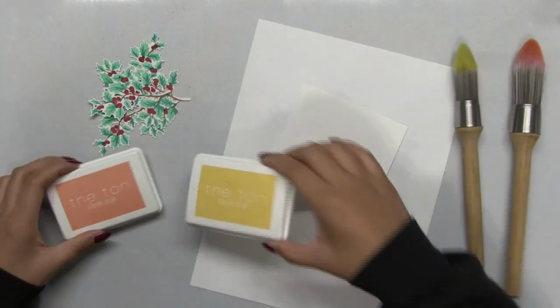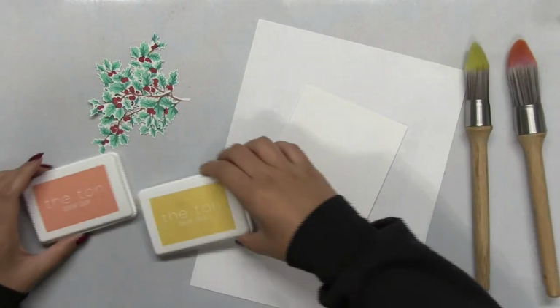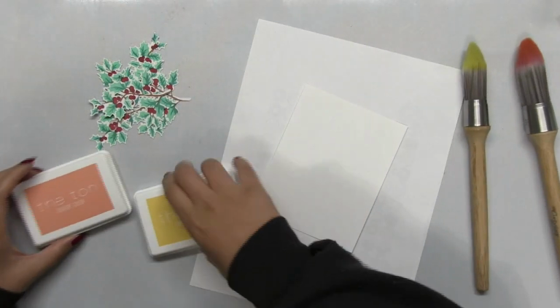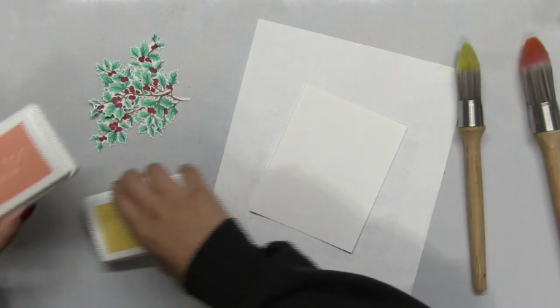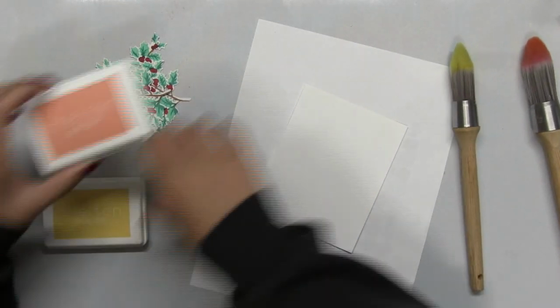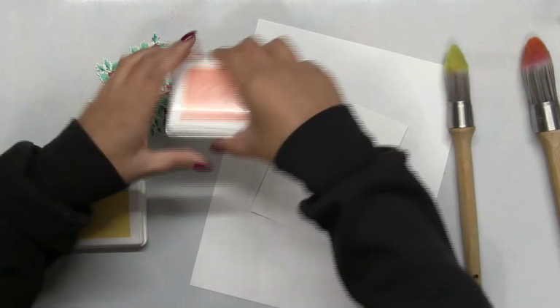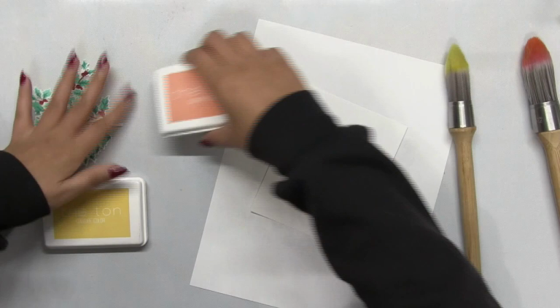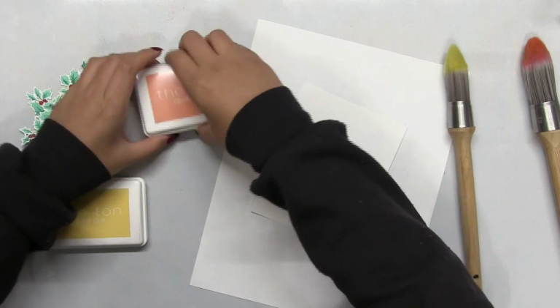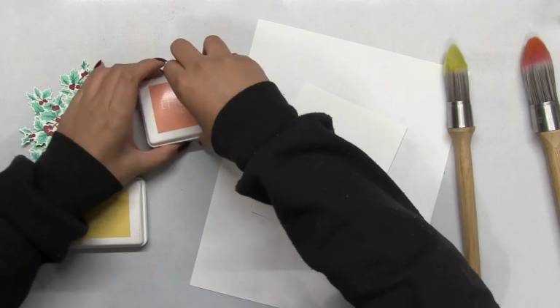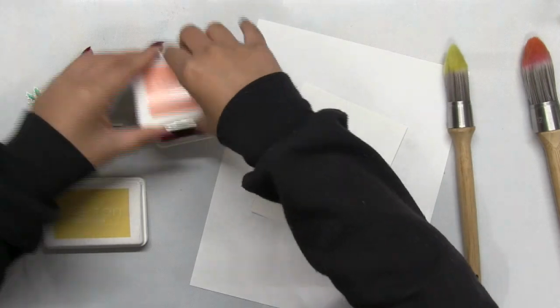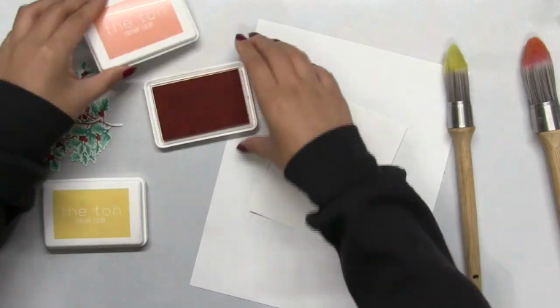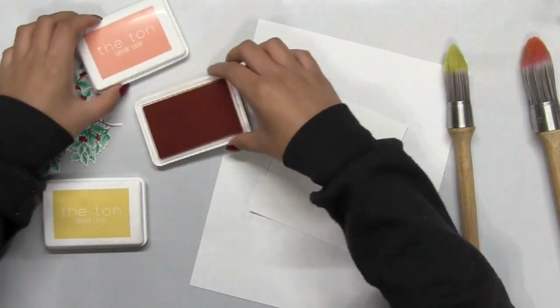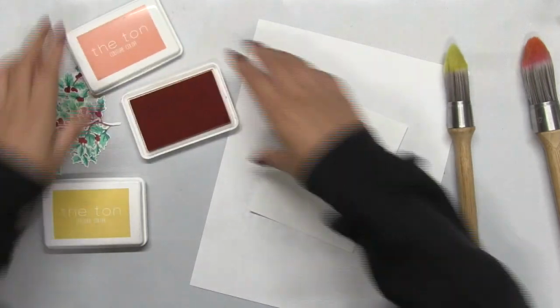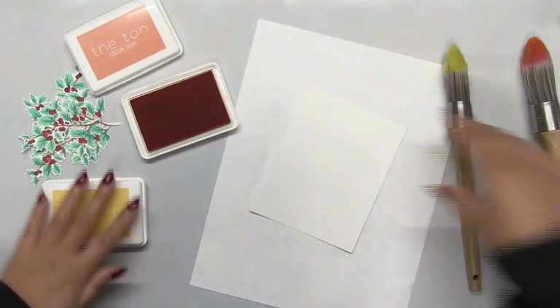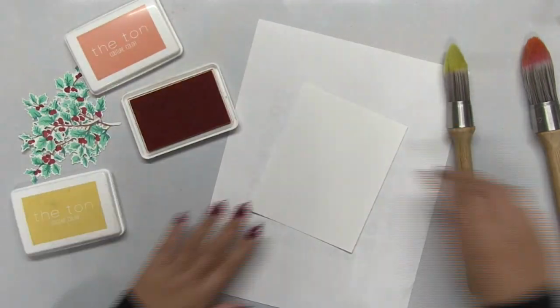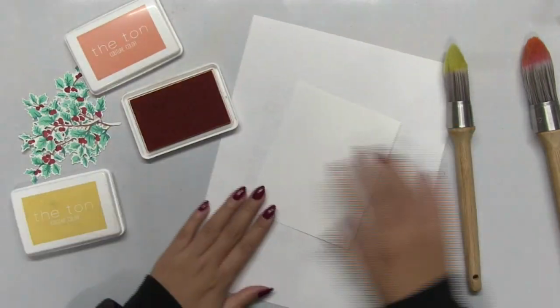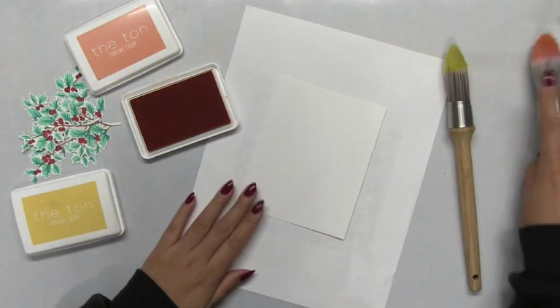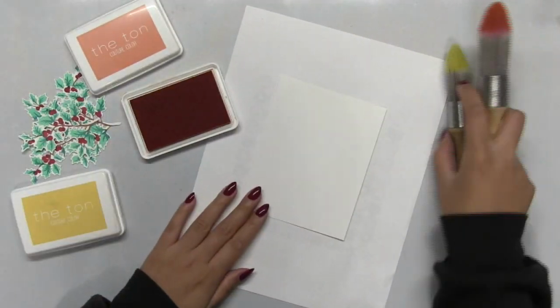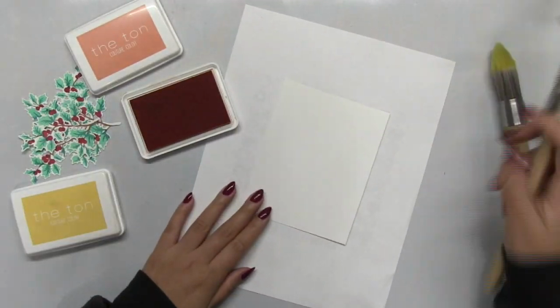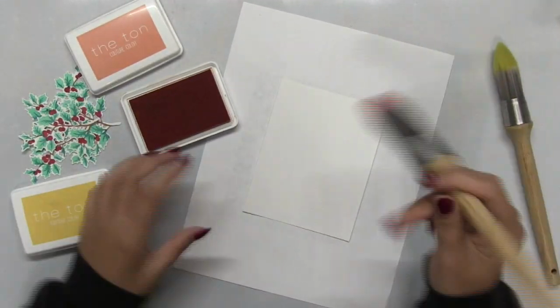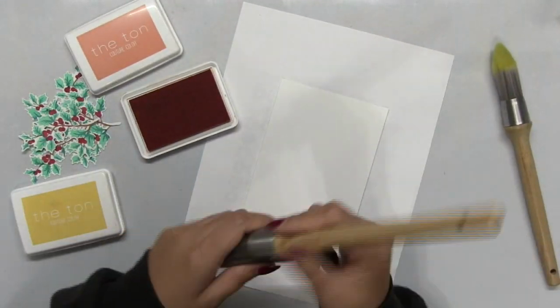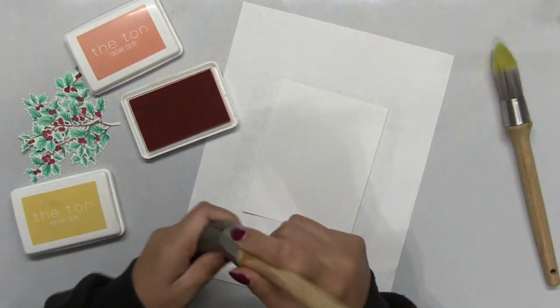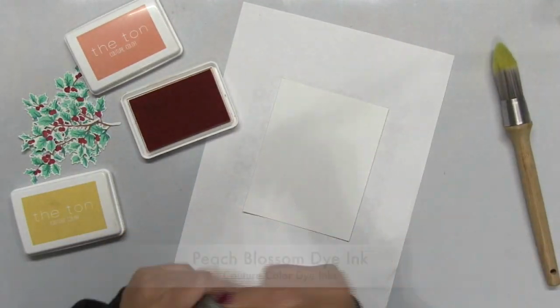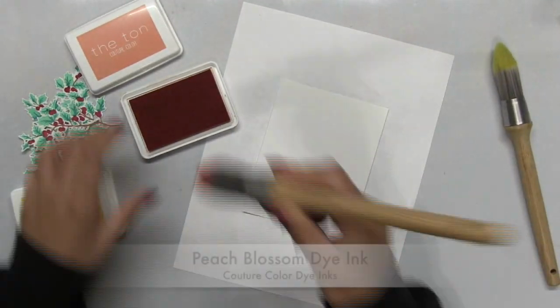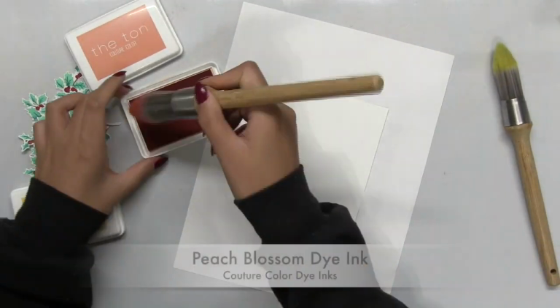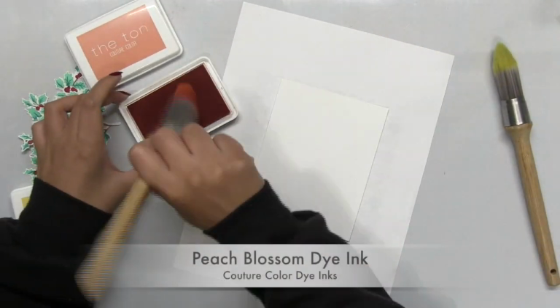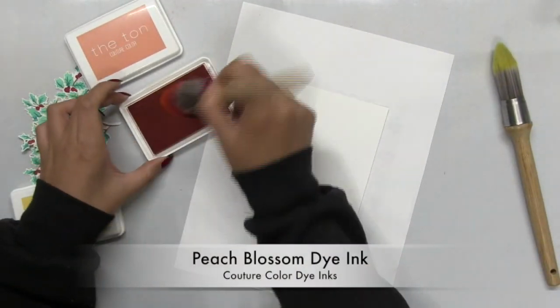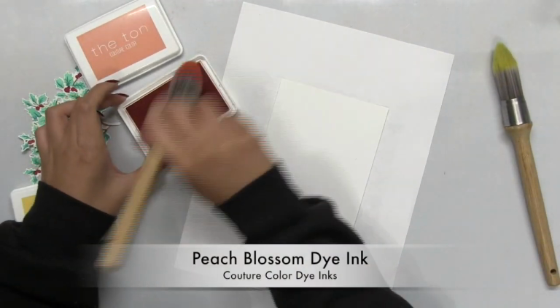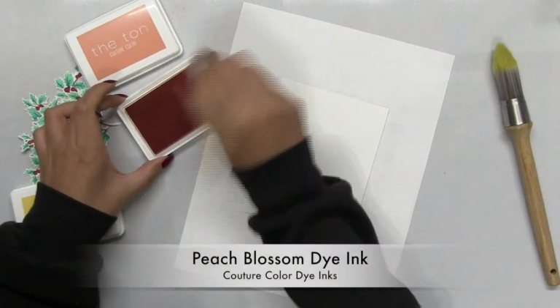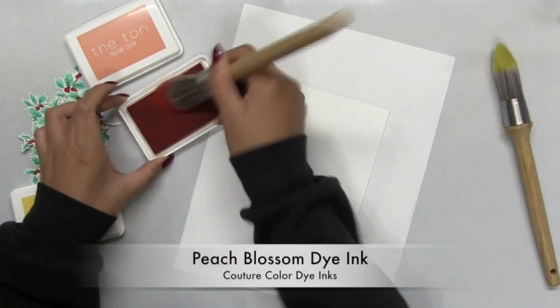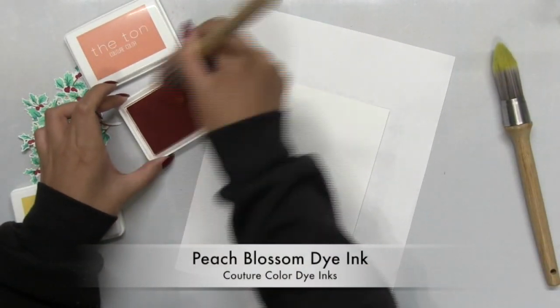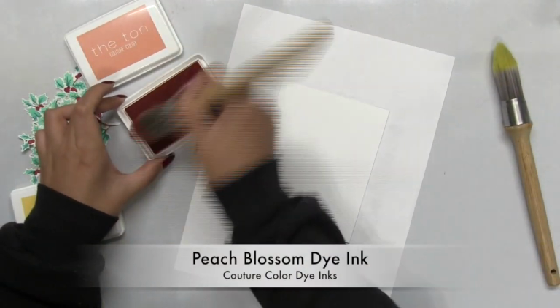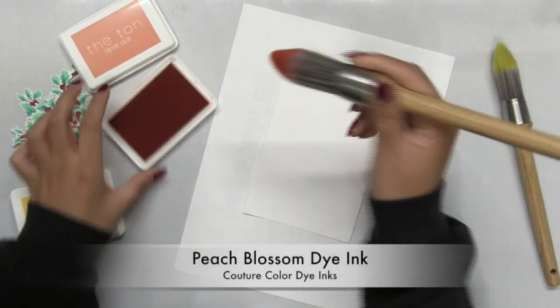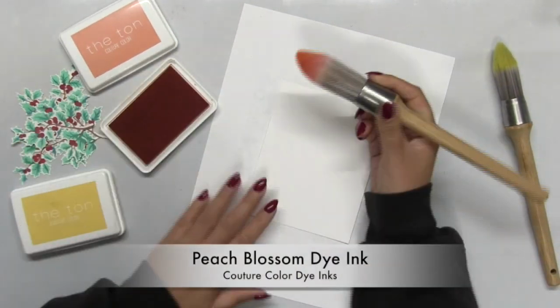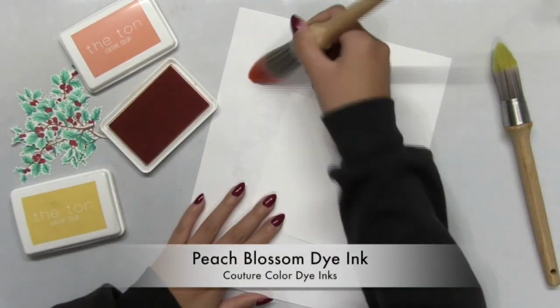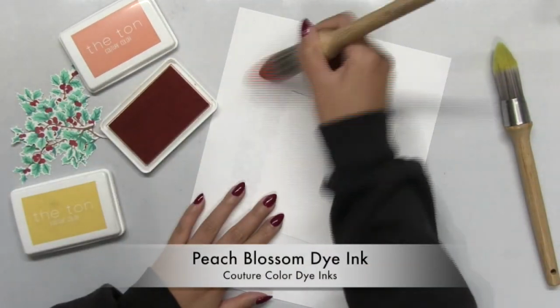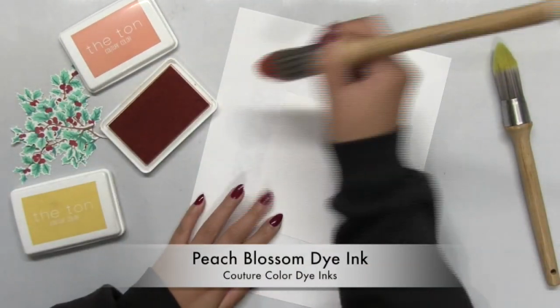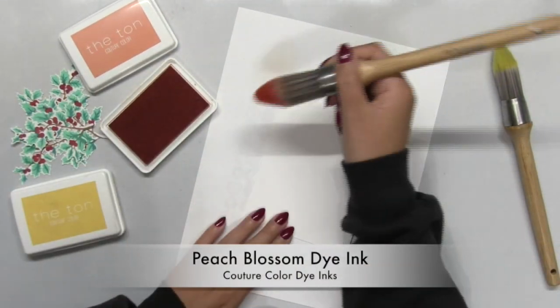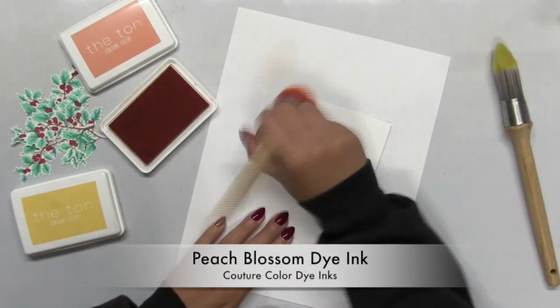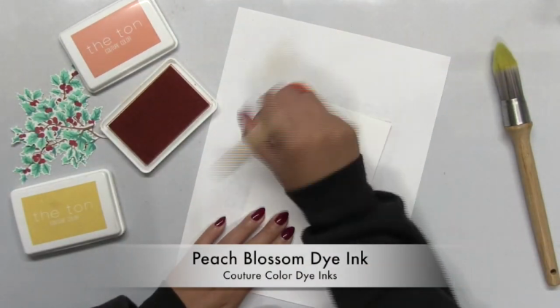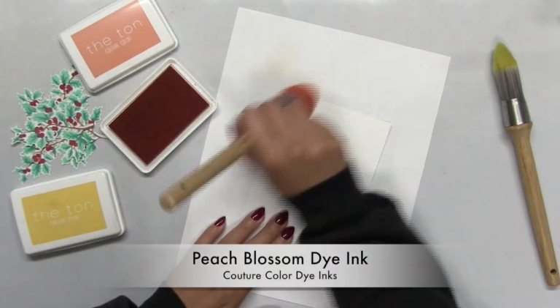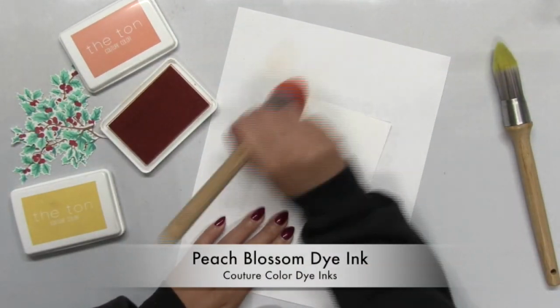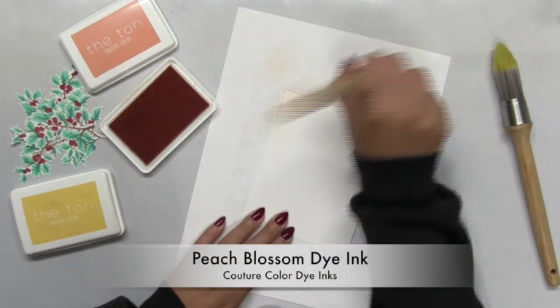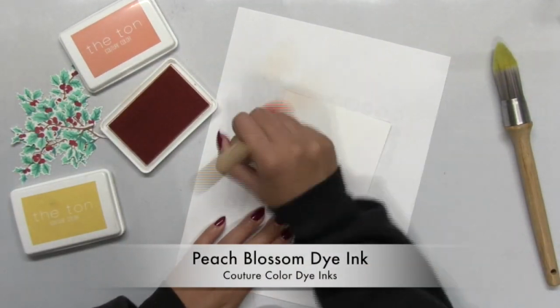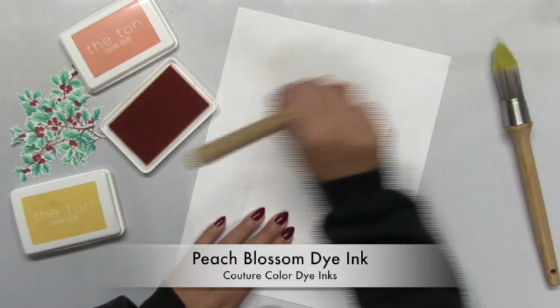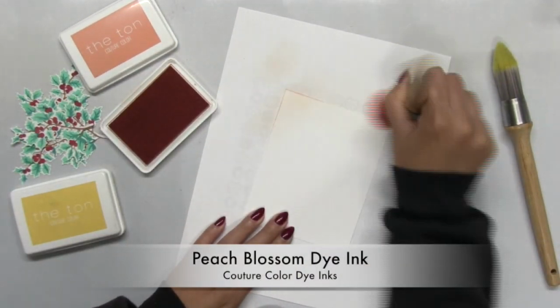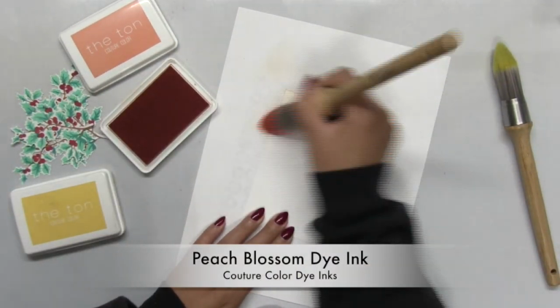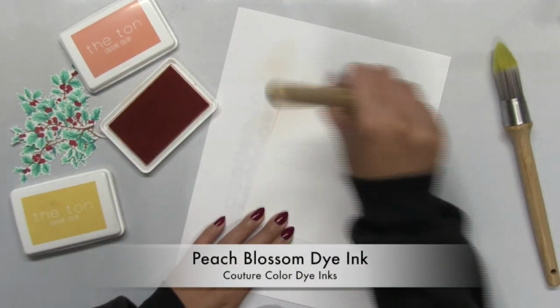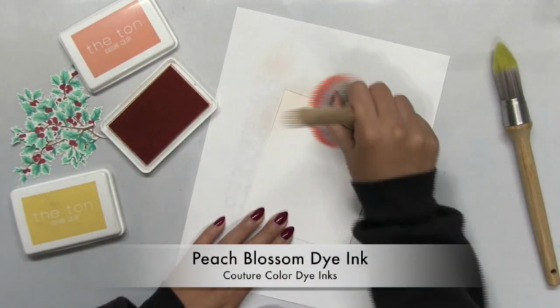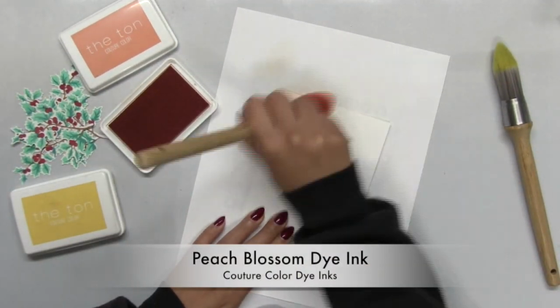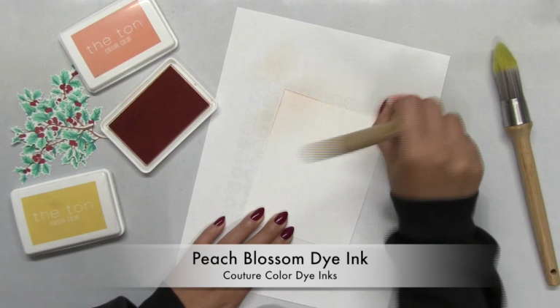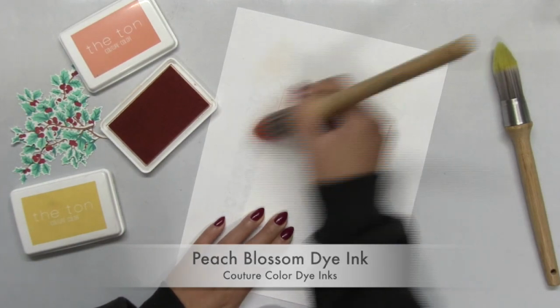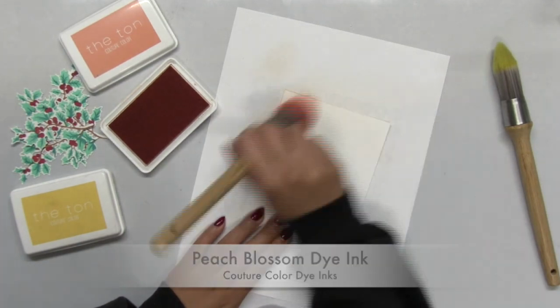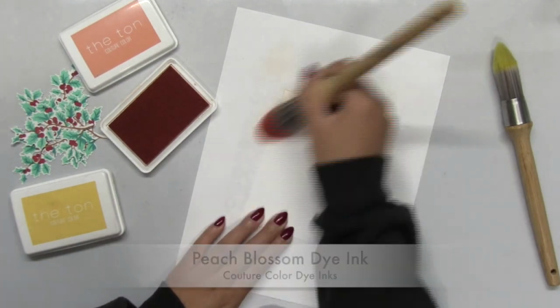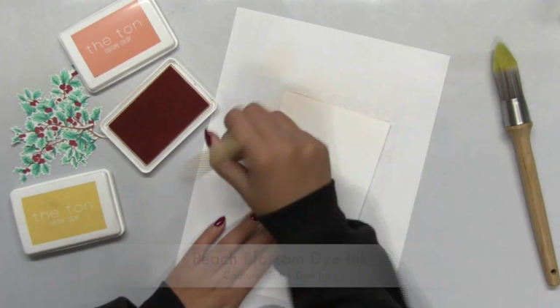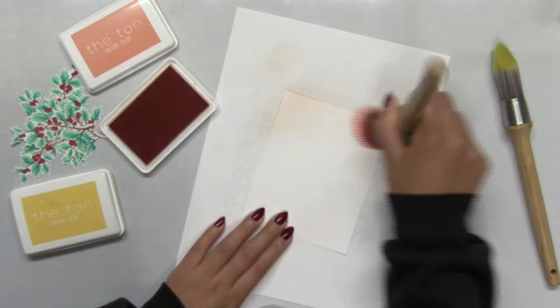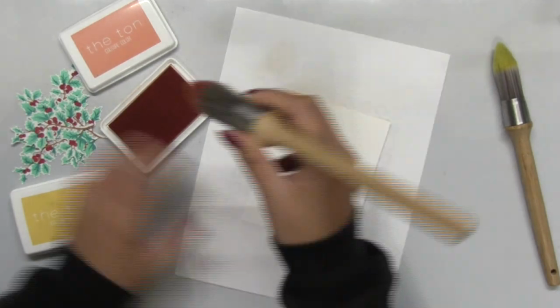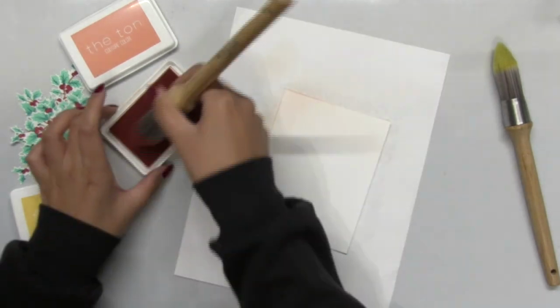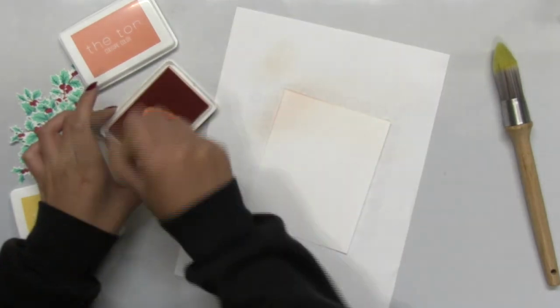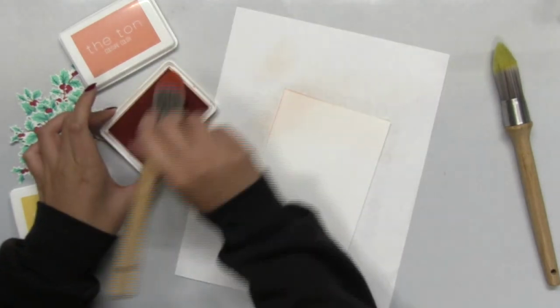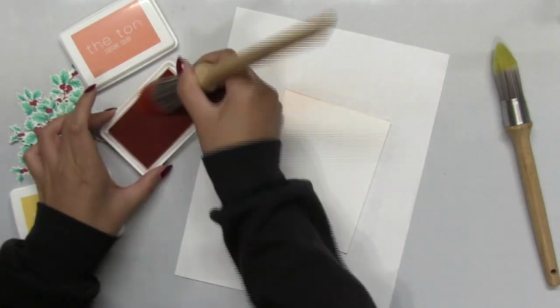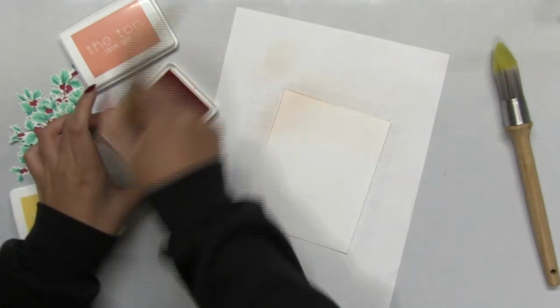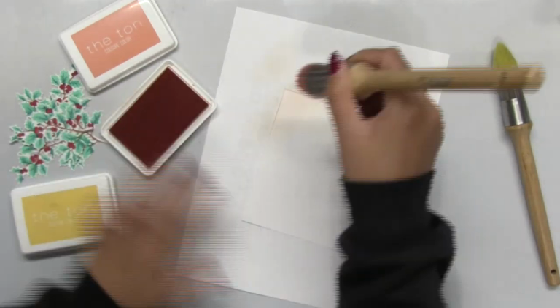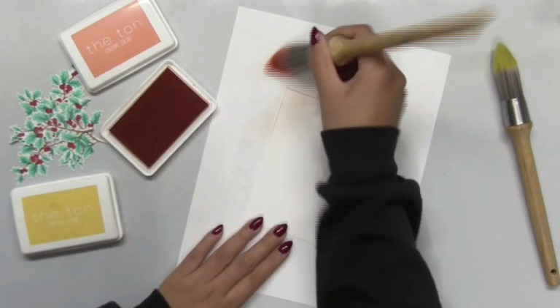I'm going to need about five in total. I did that off camera so you don't see me stamping over and over and die cutting over and over.